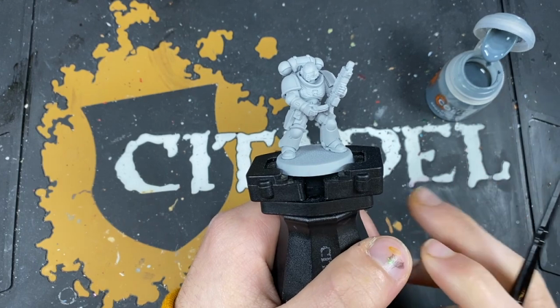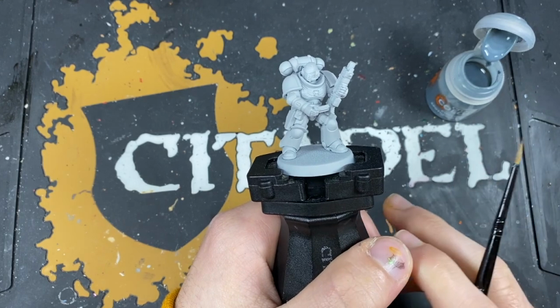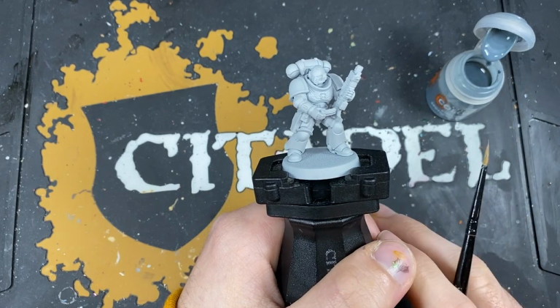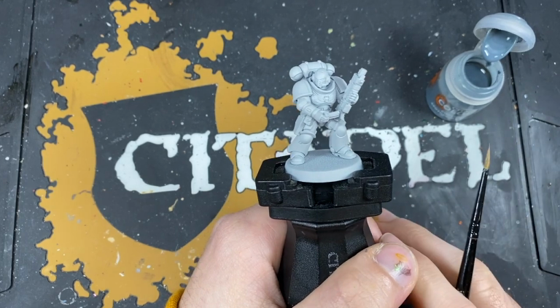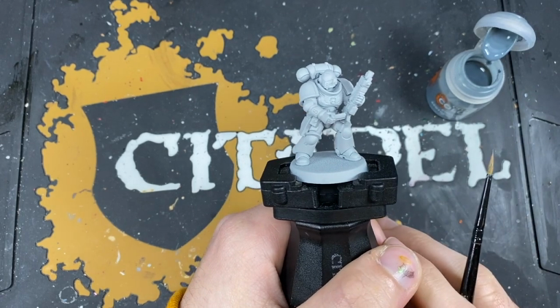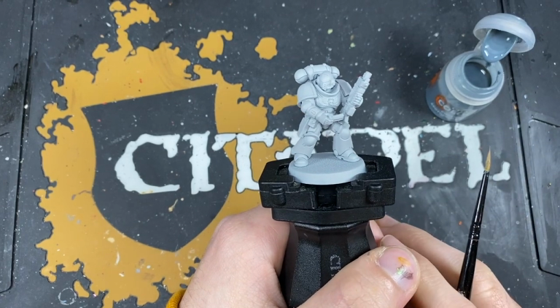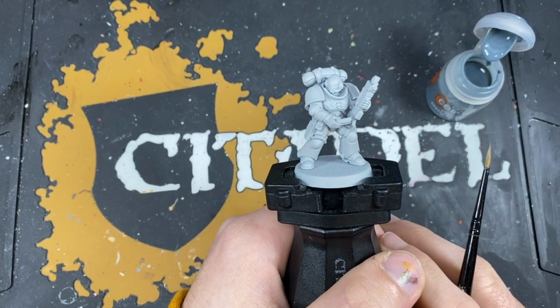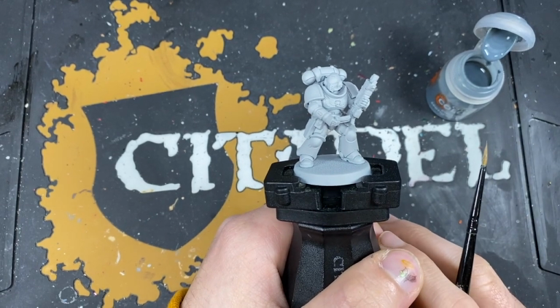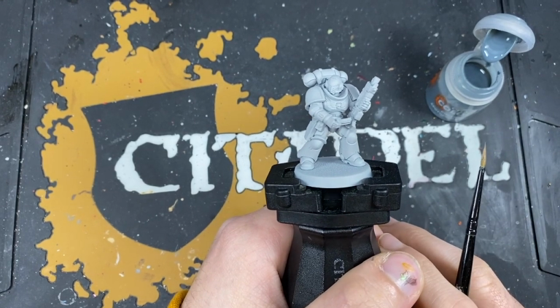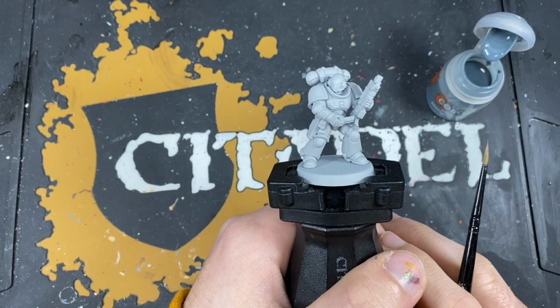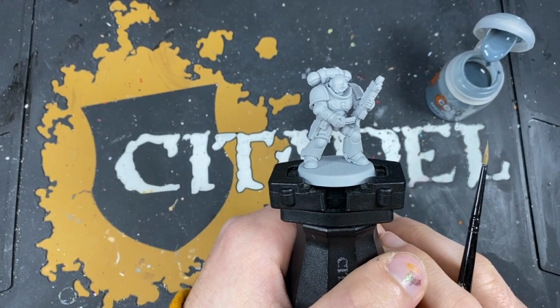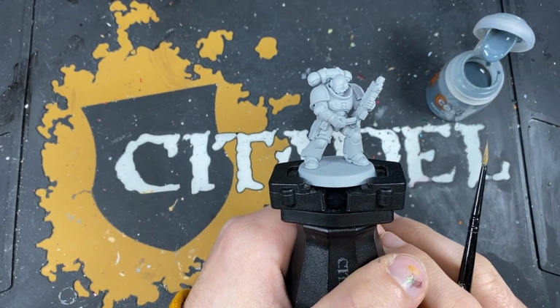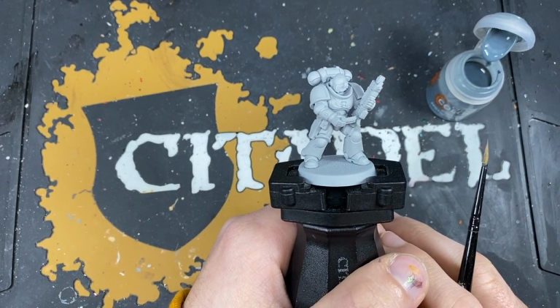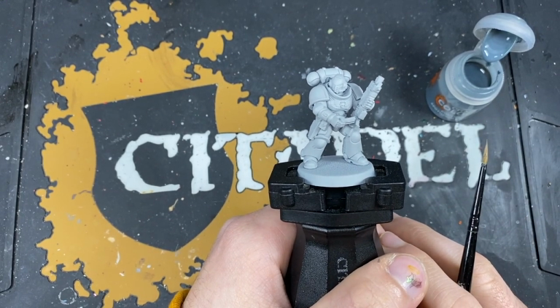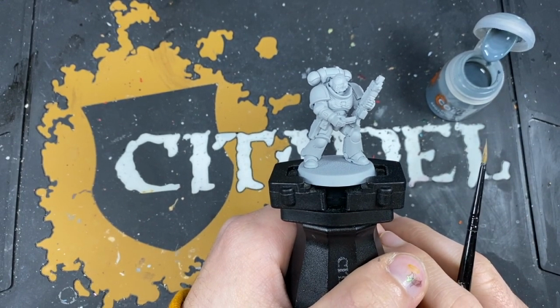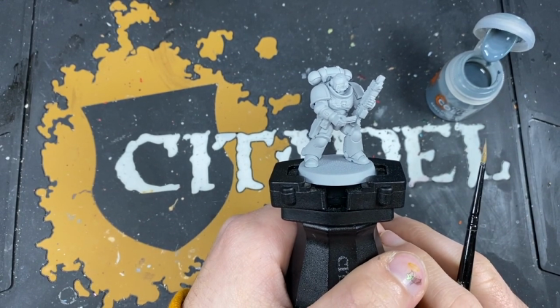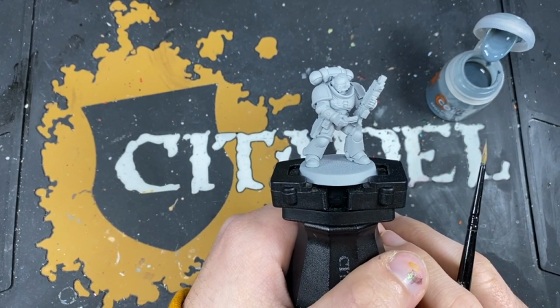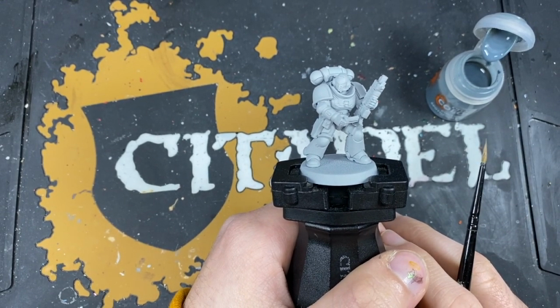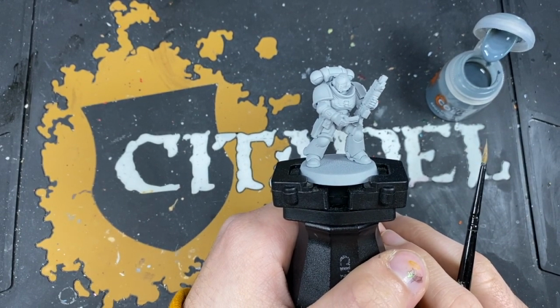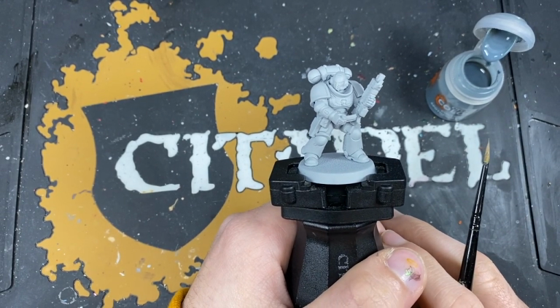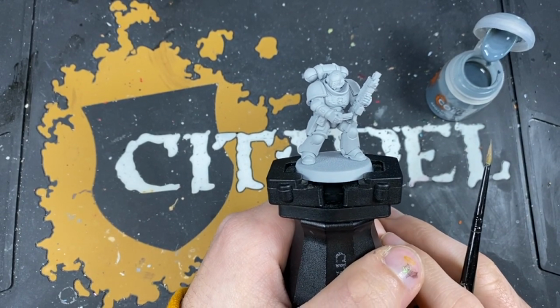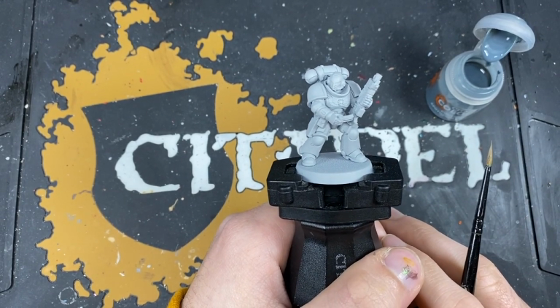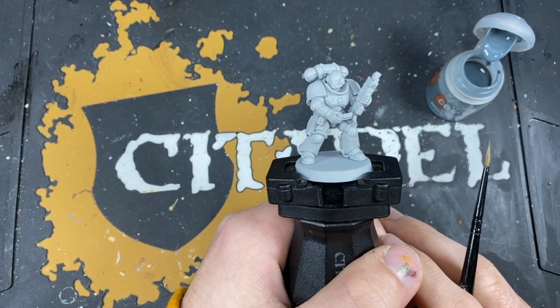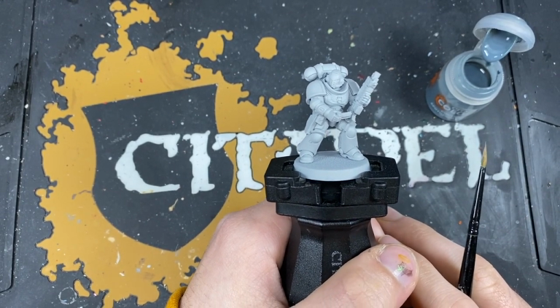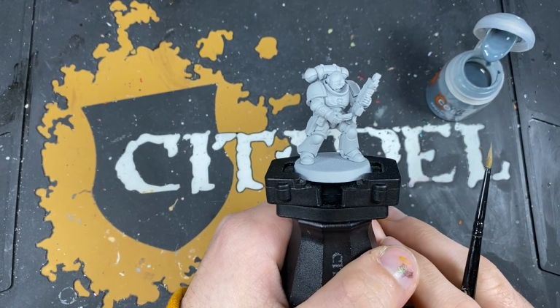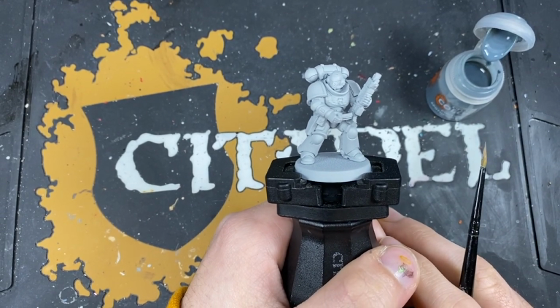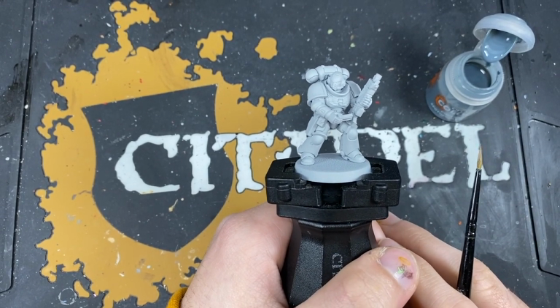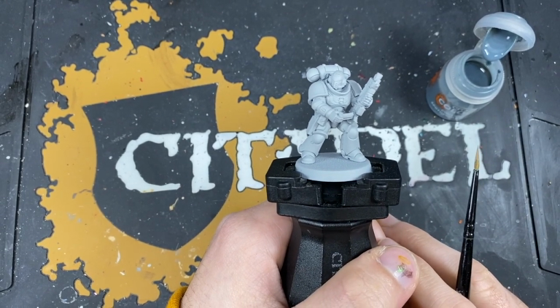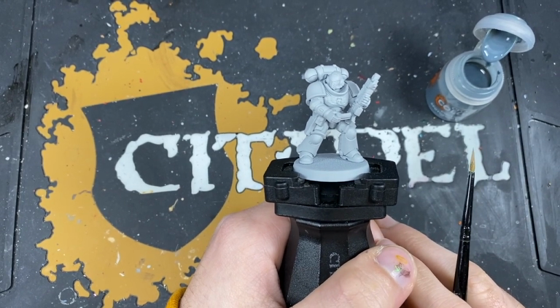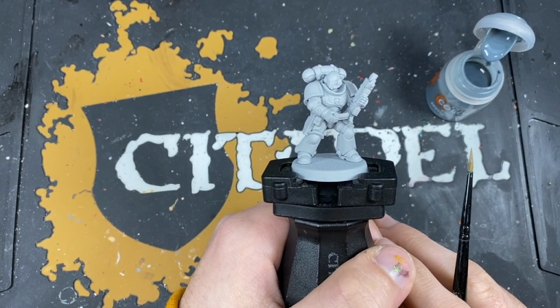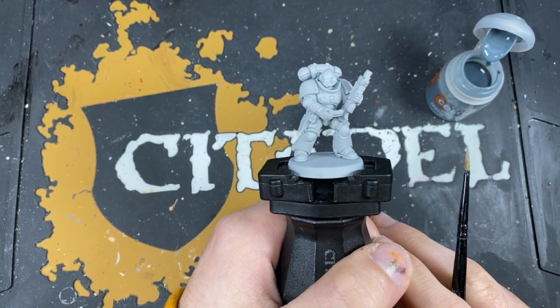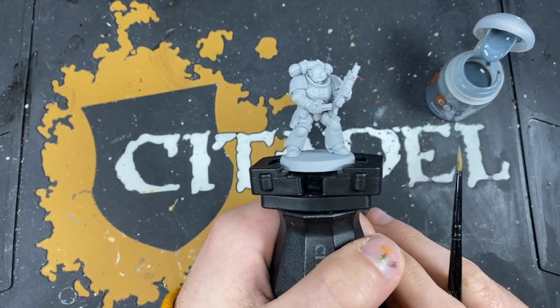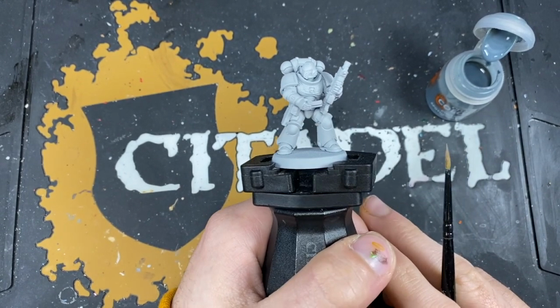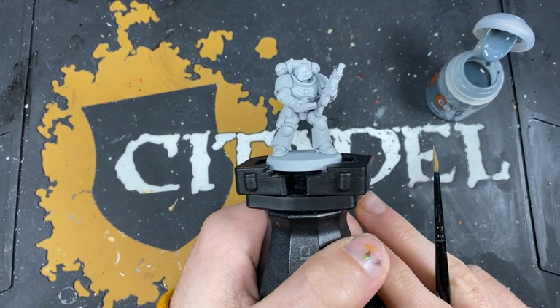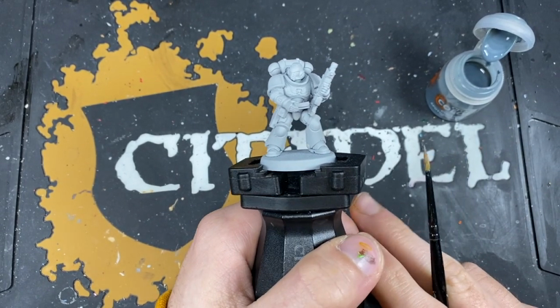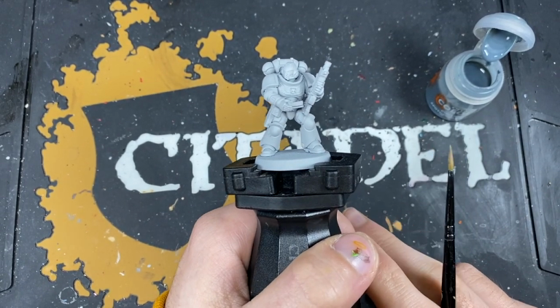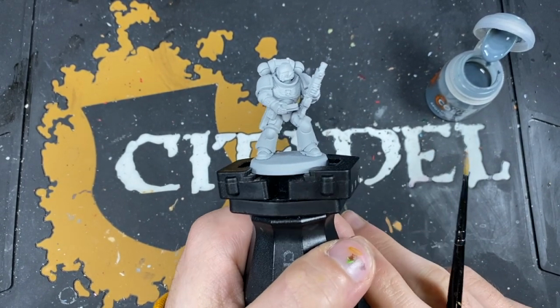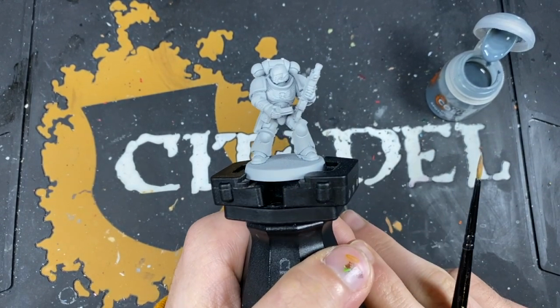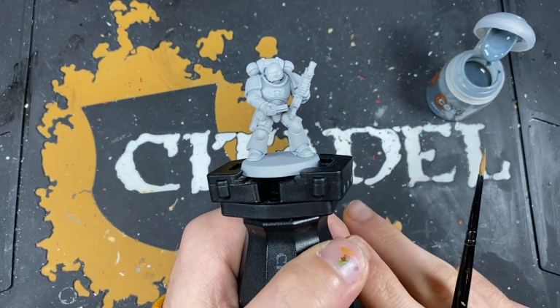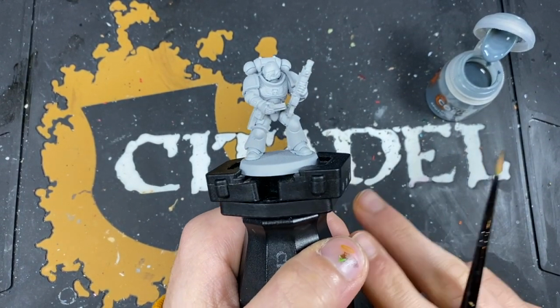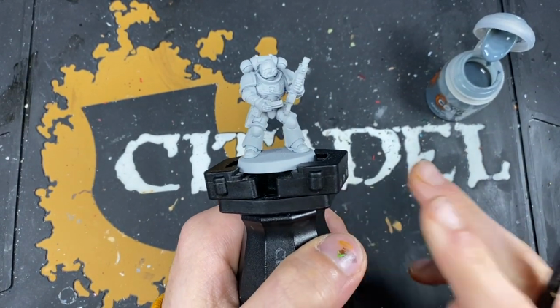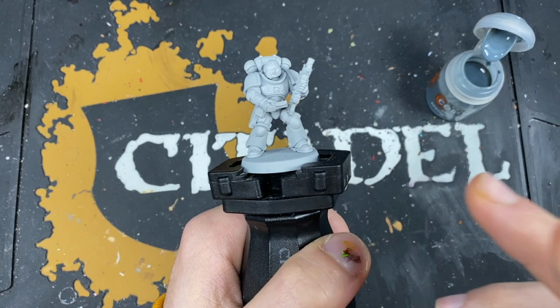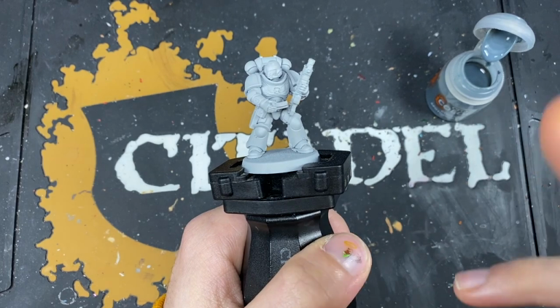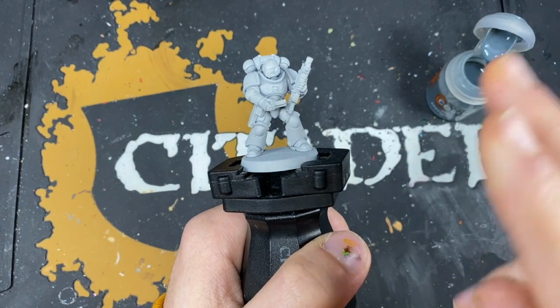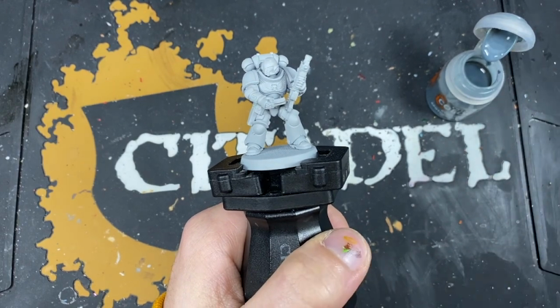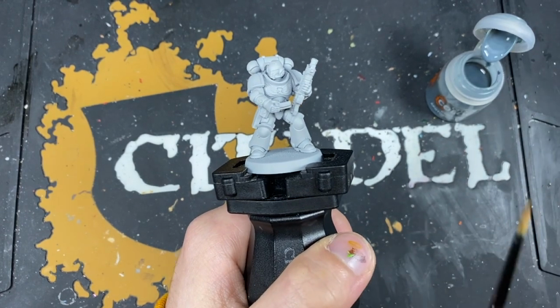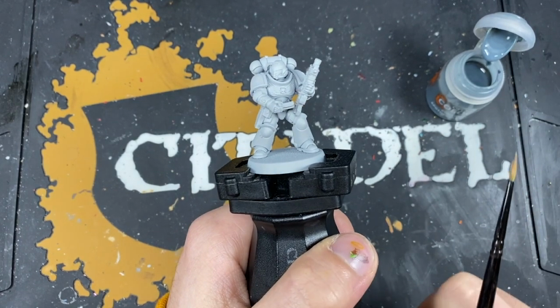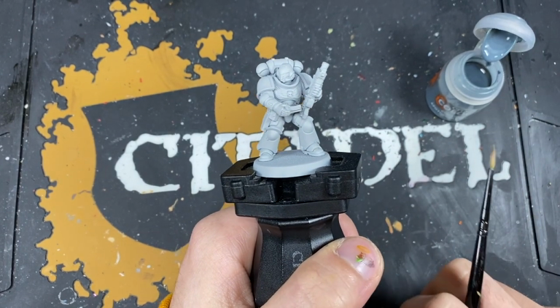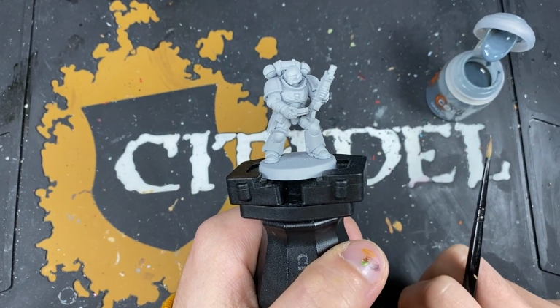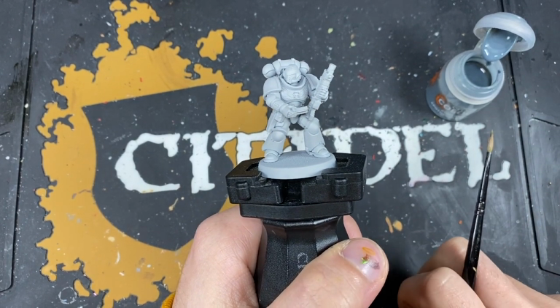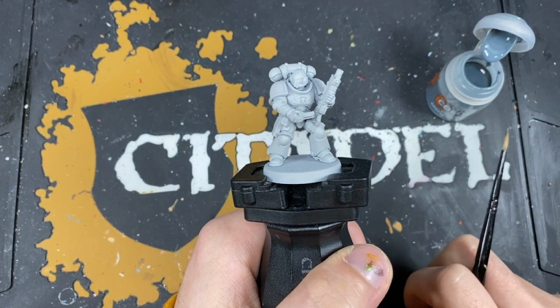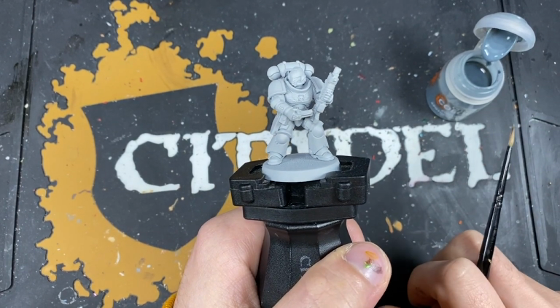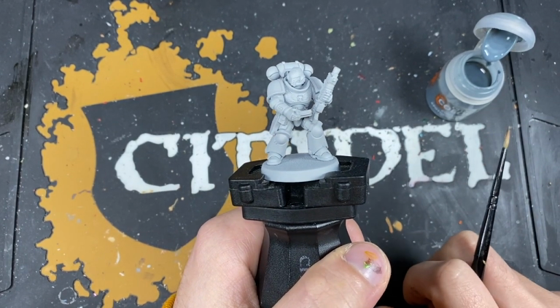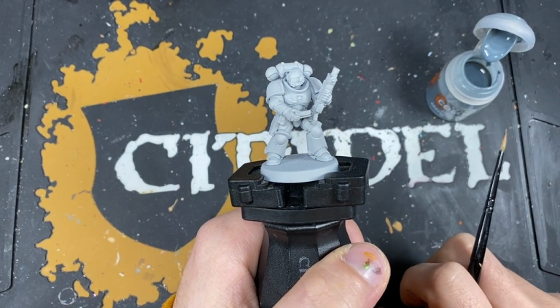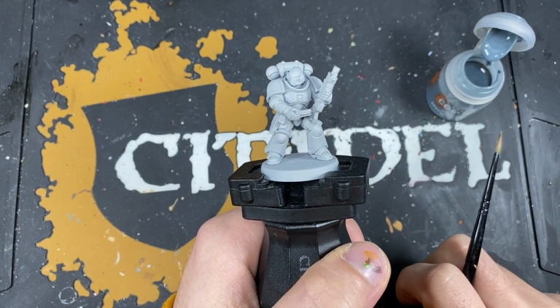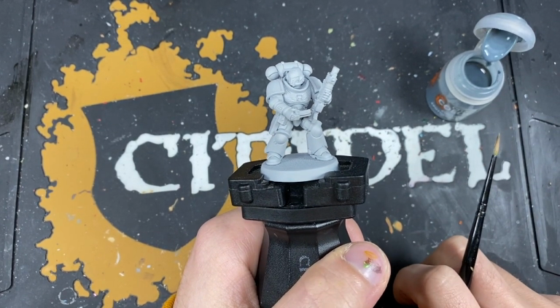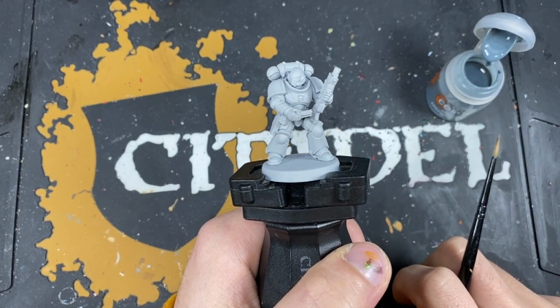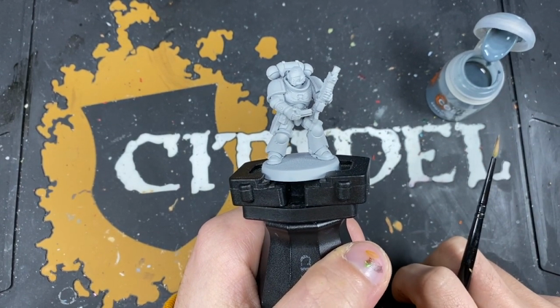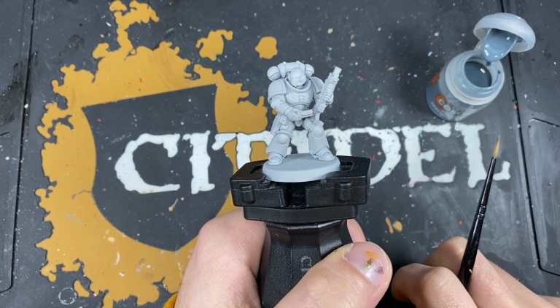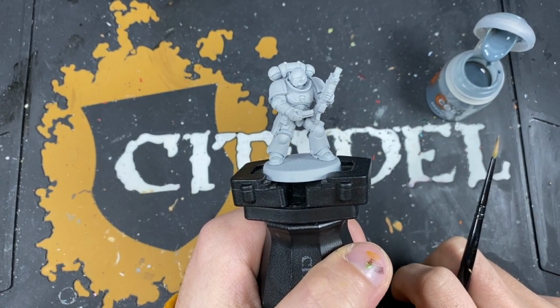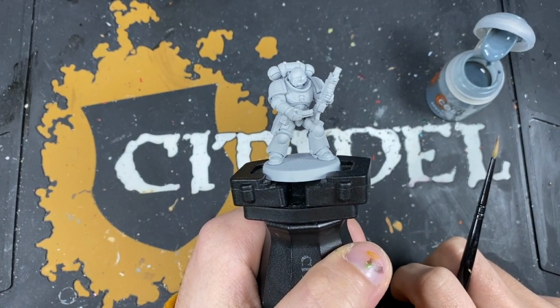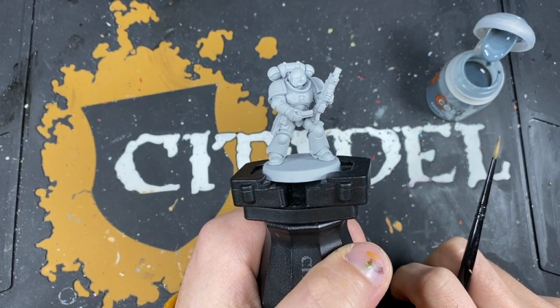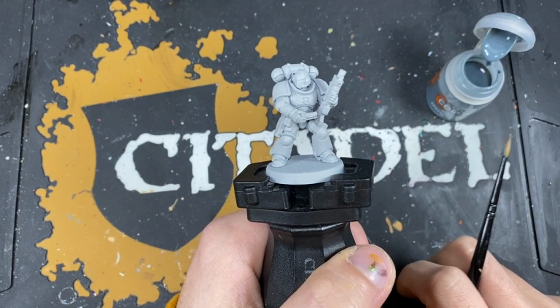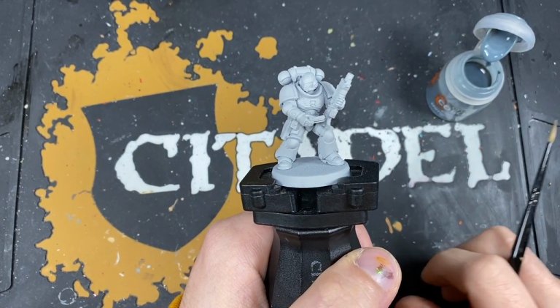Contrast paints — this makes it a lot easier. Contrast paints and a glaze, which we'll talk about shortly when we come up to painting it.